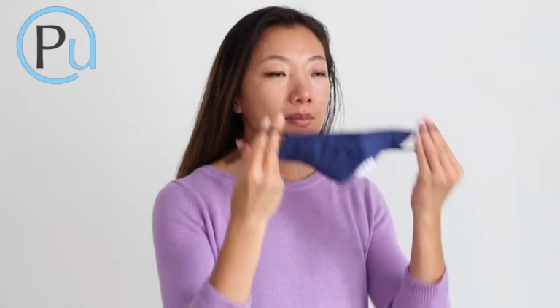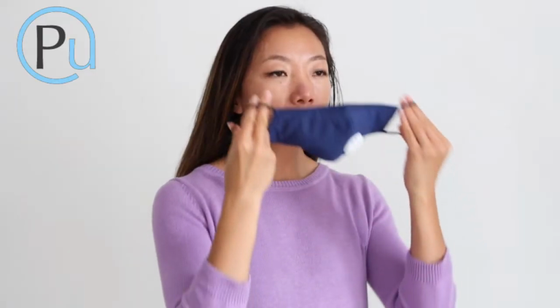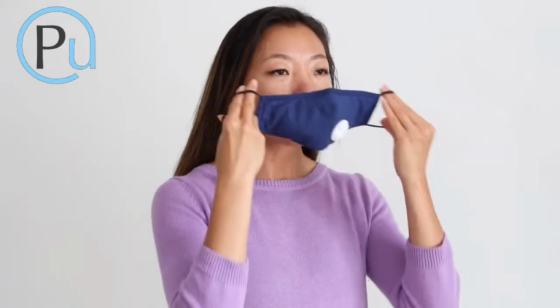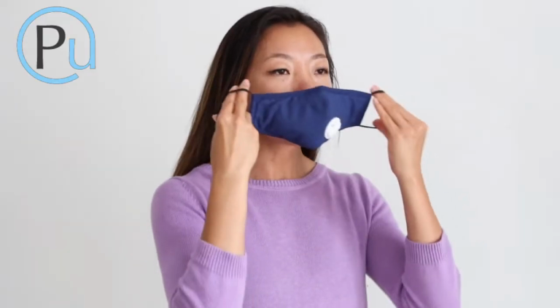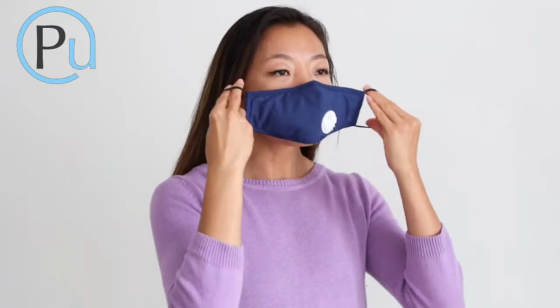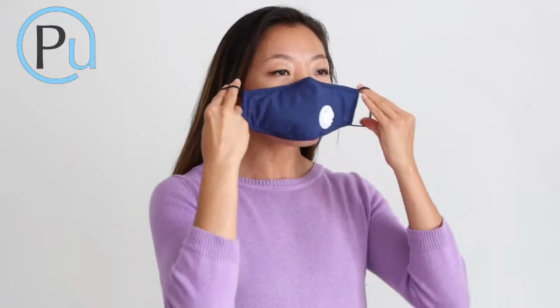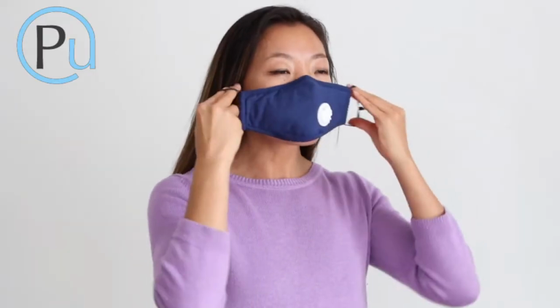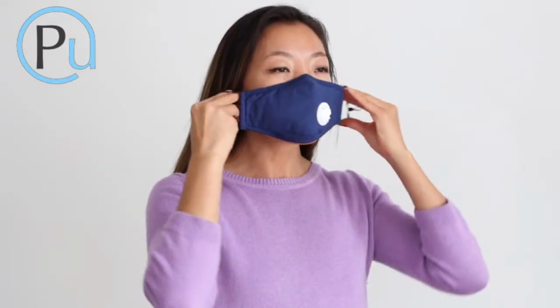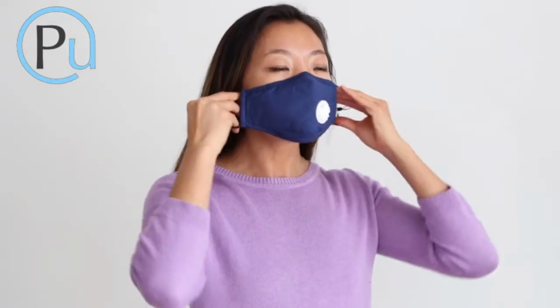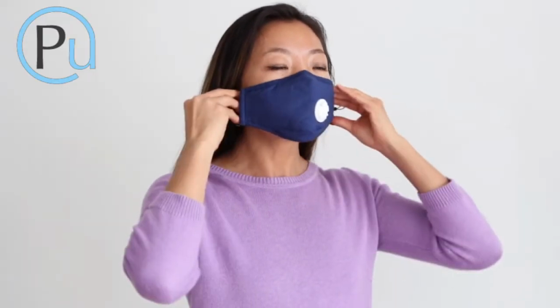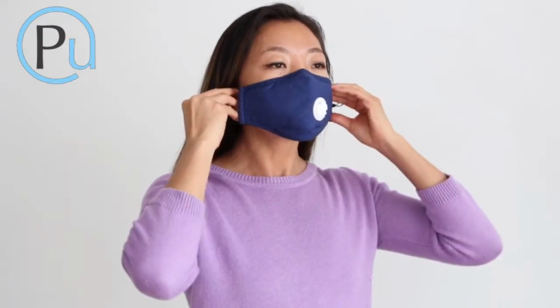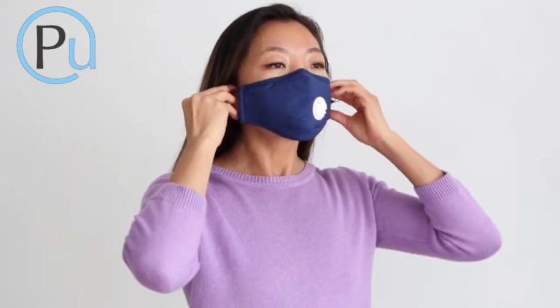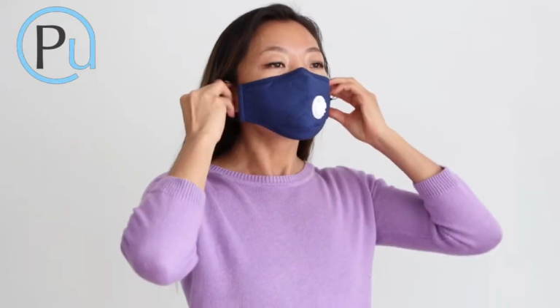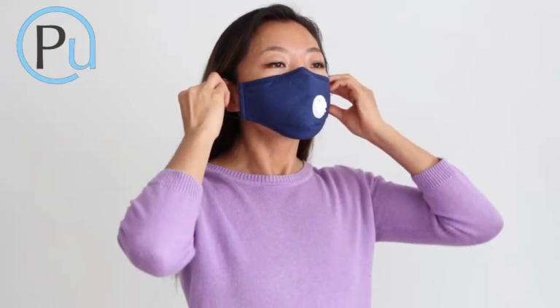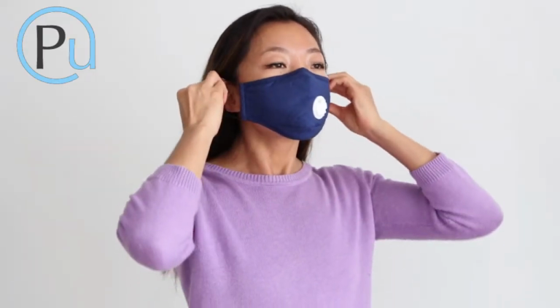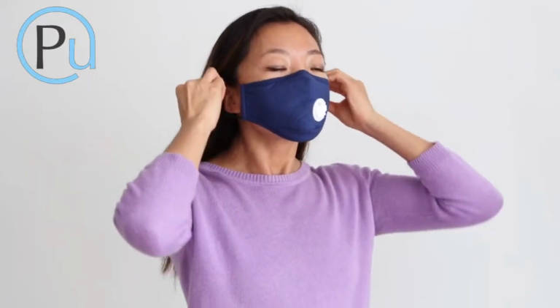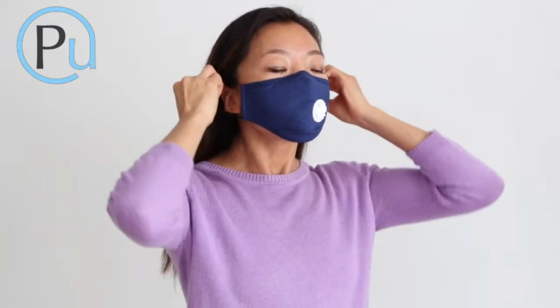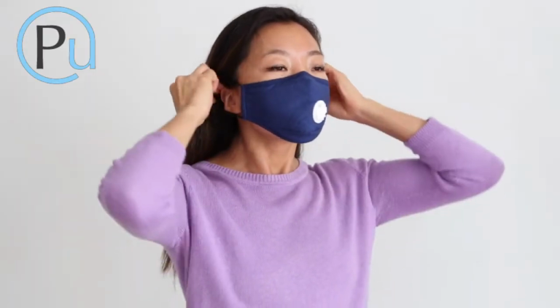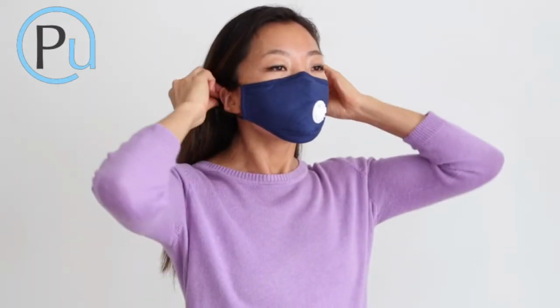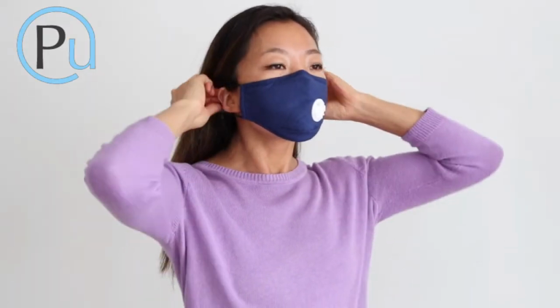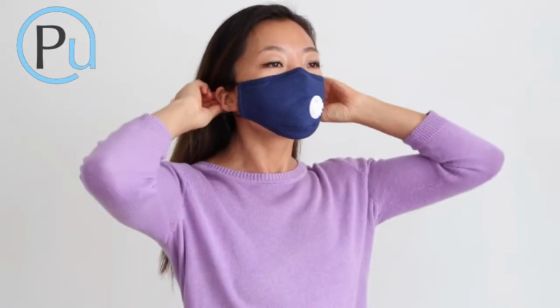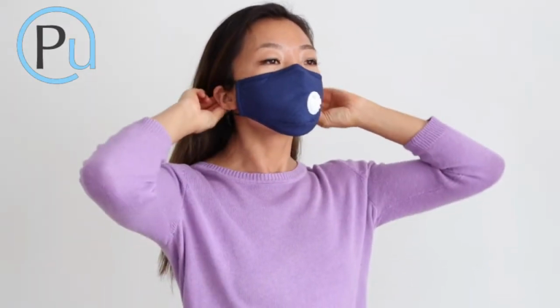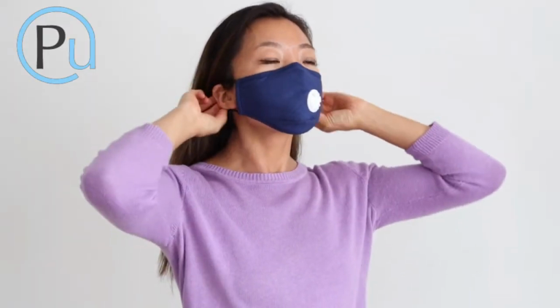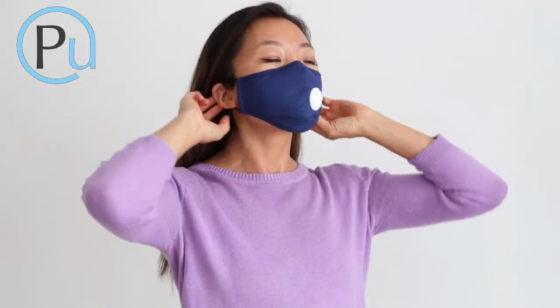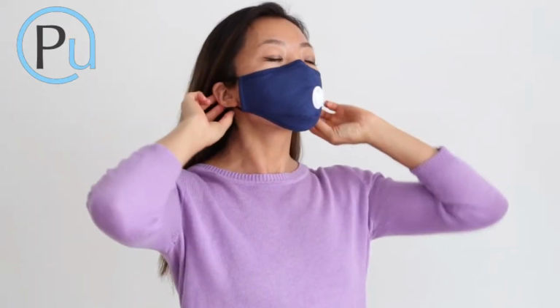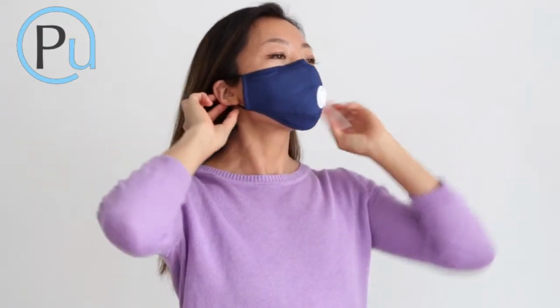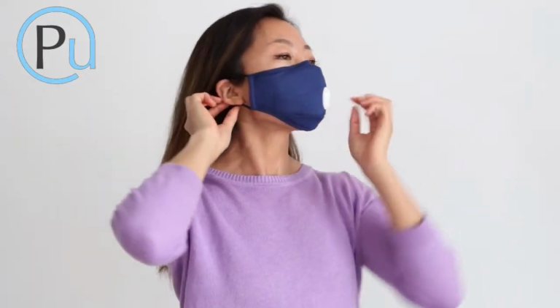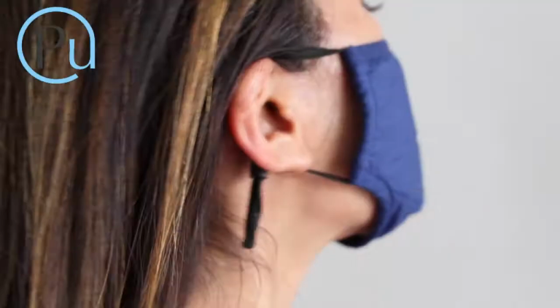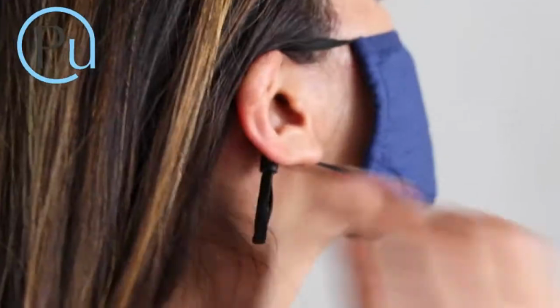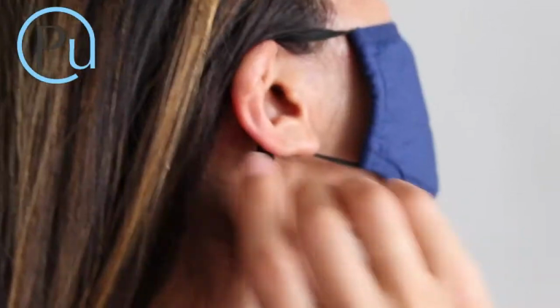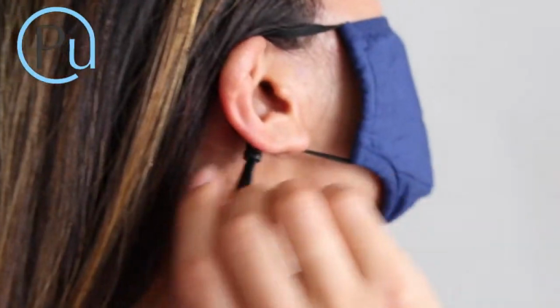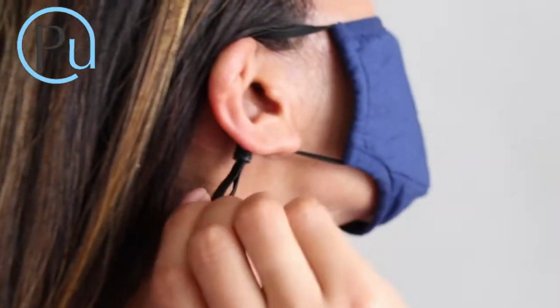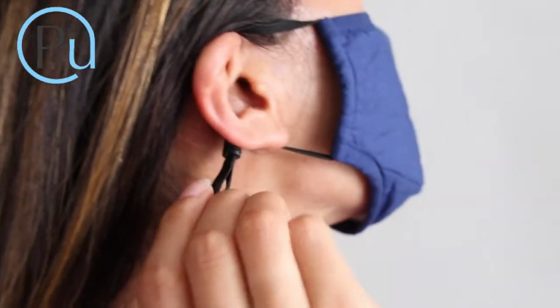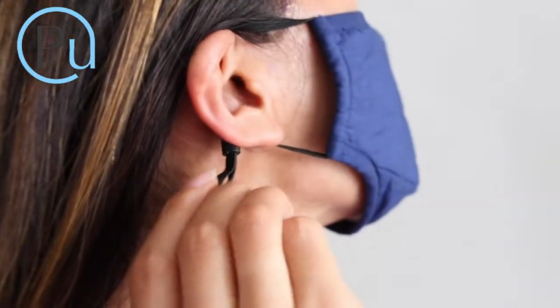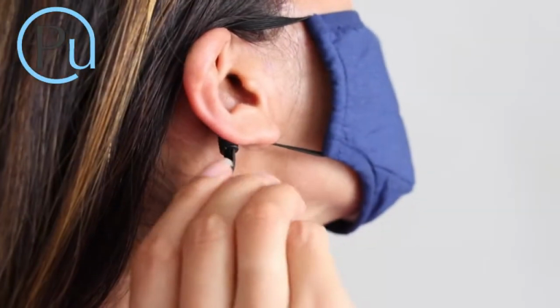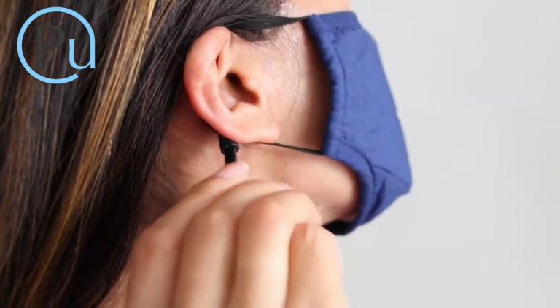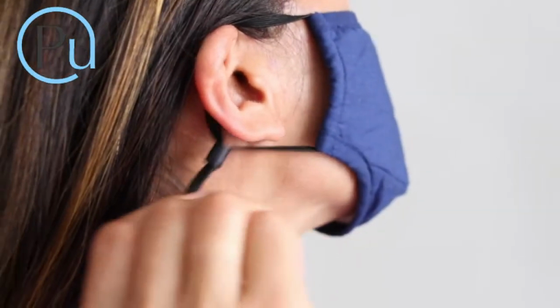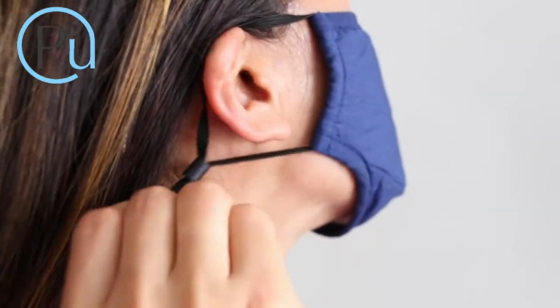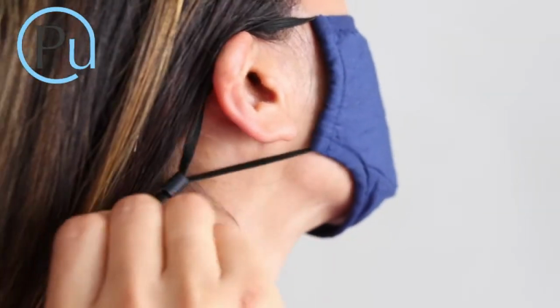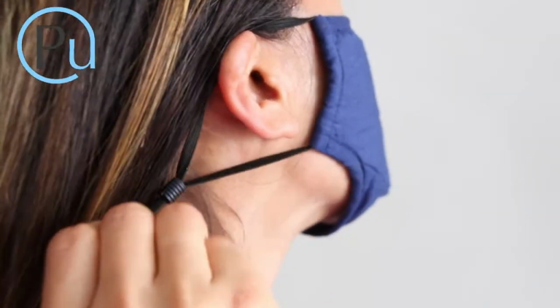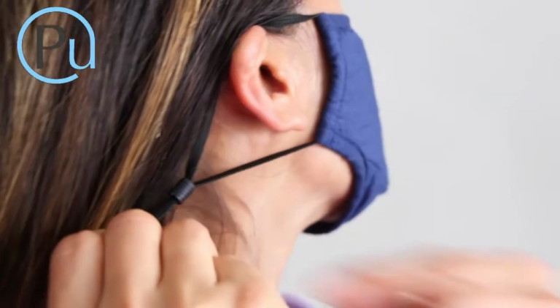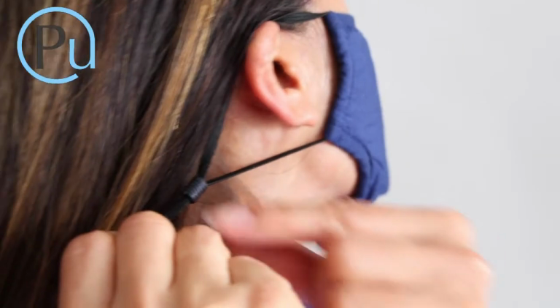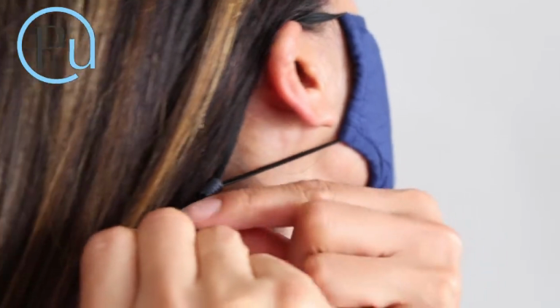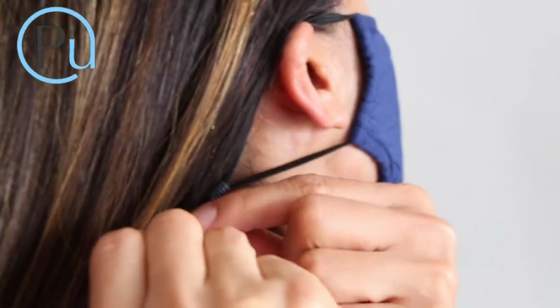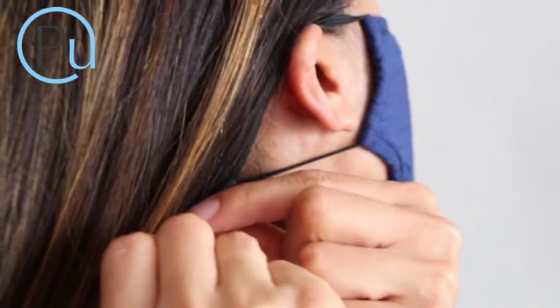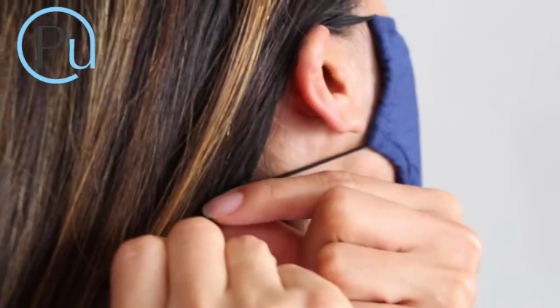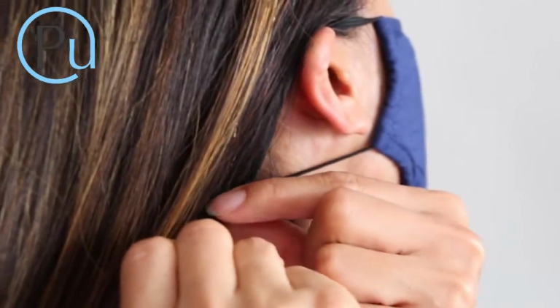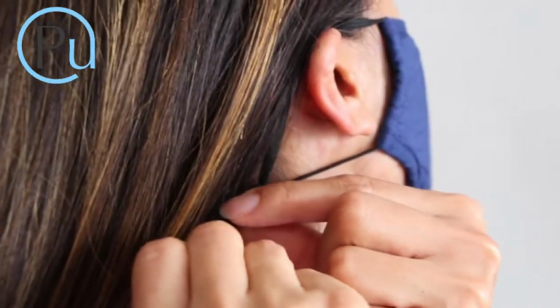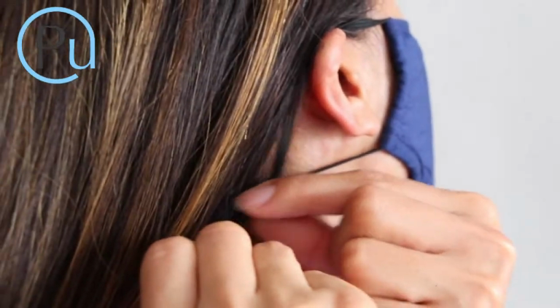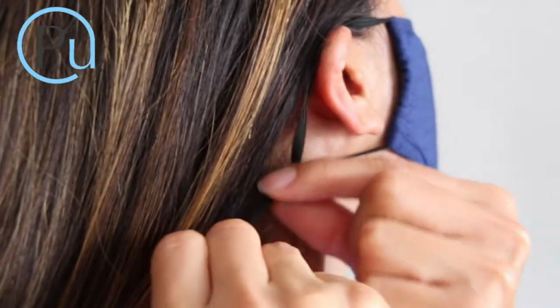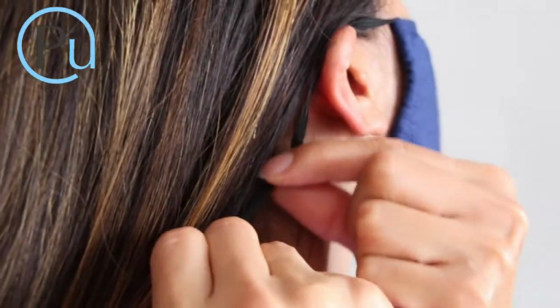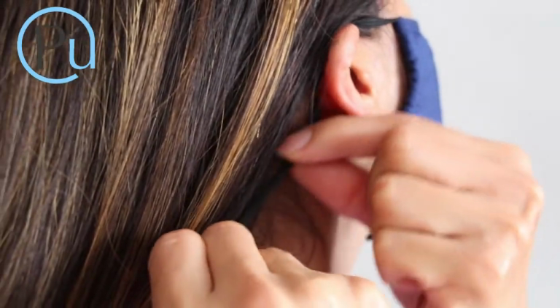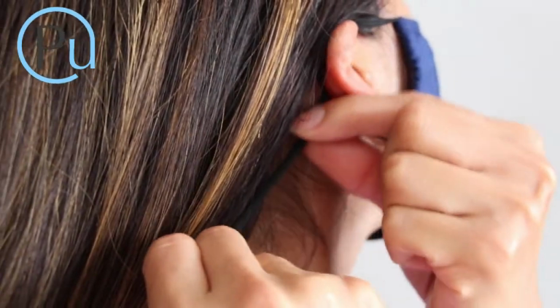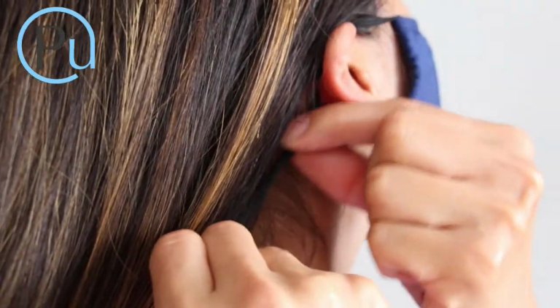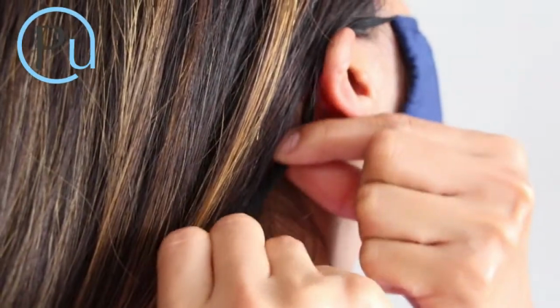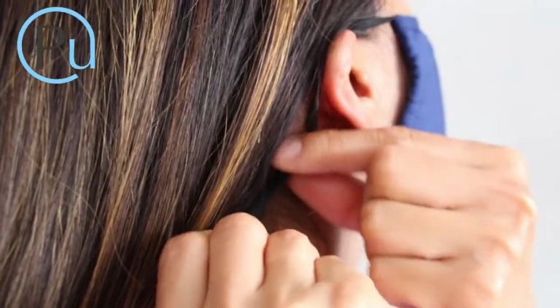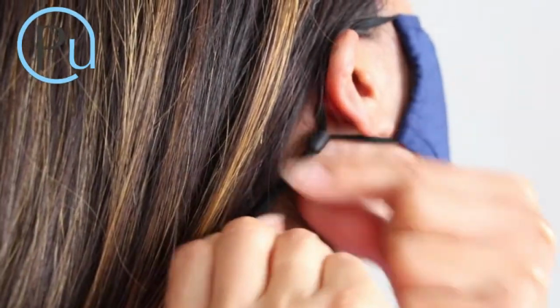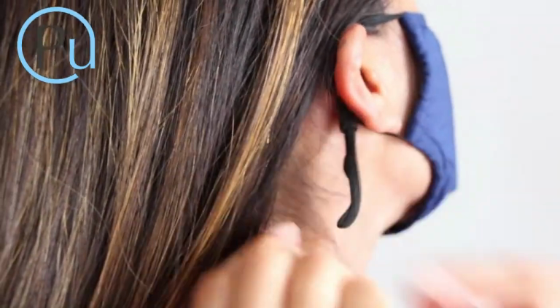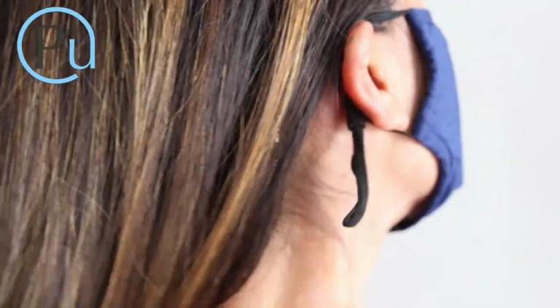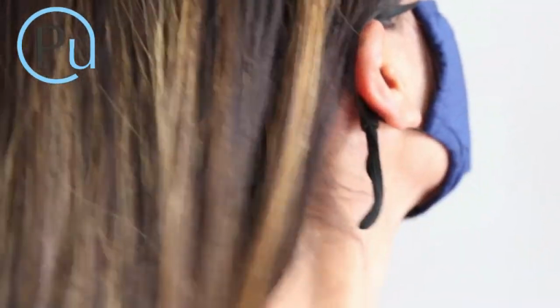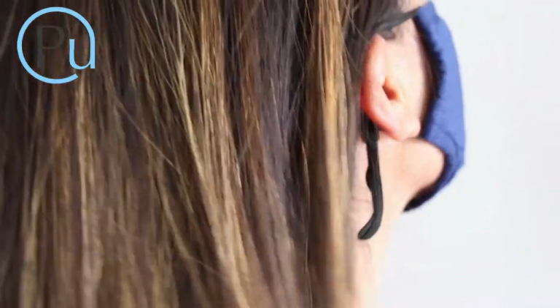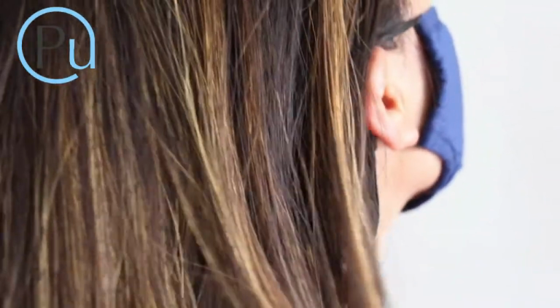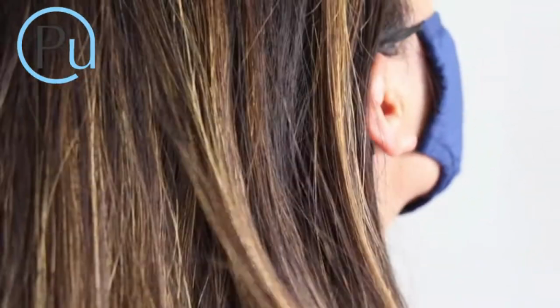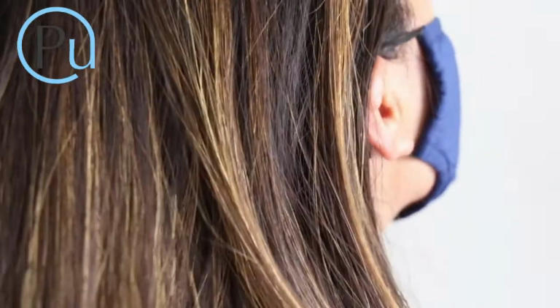Before going outside, put the mask on over your nose and mouth. Adjust the strap for a fit that's snug but comfortable.